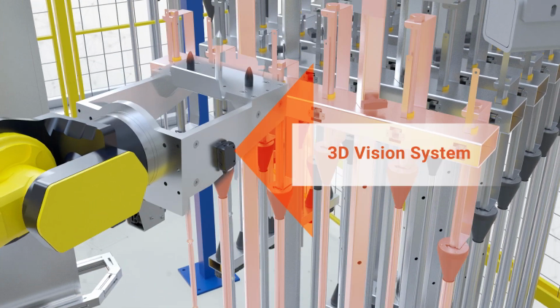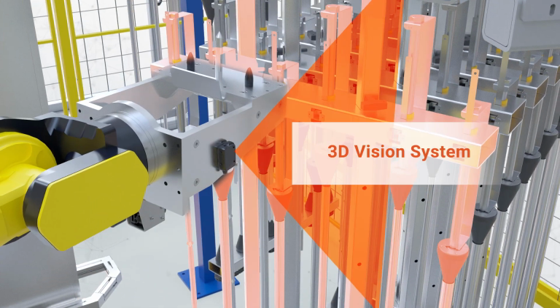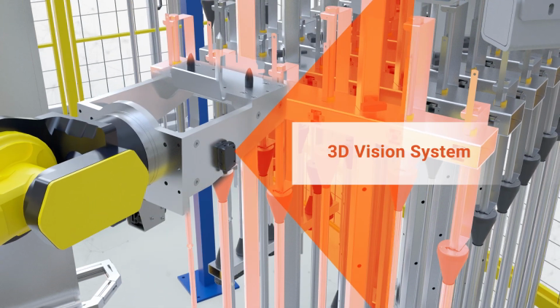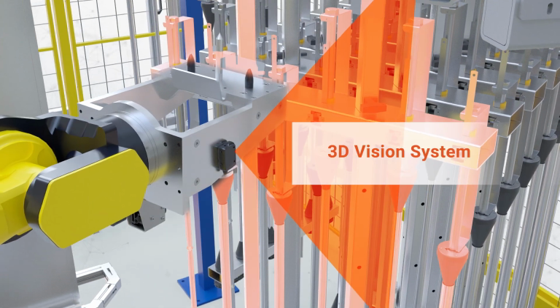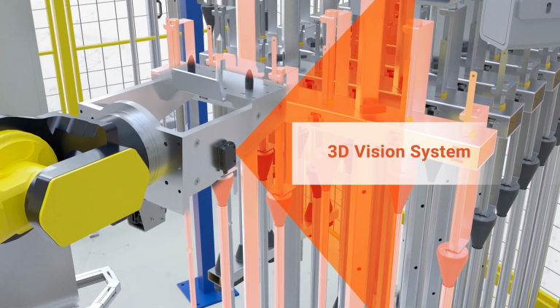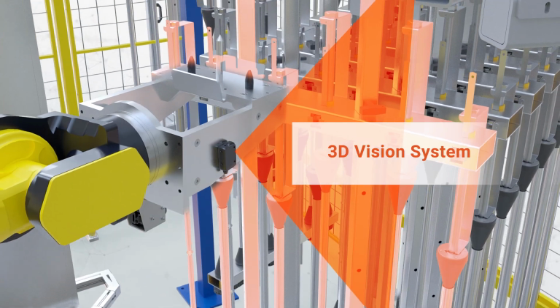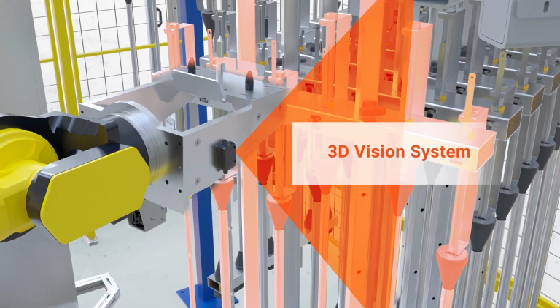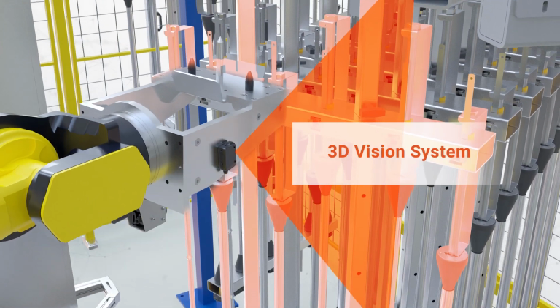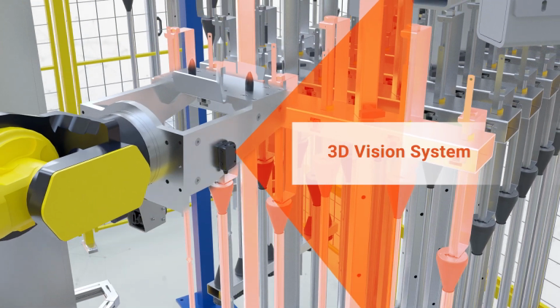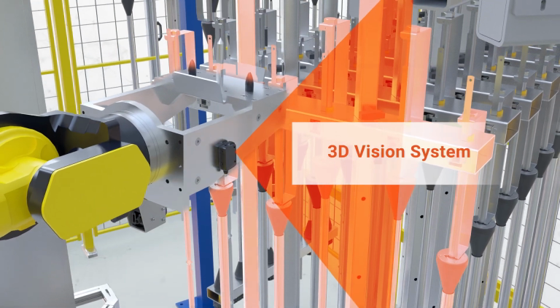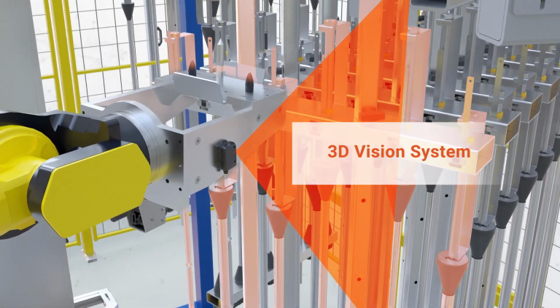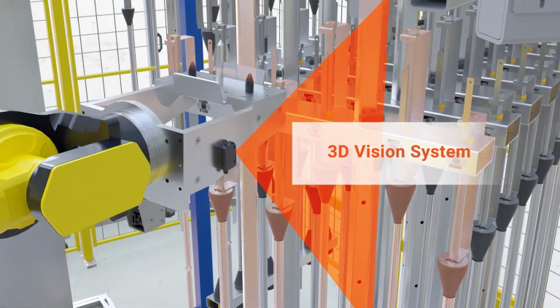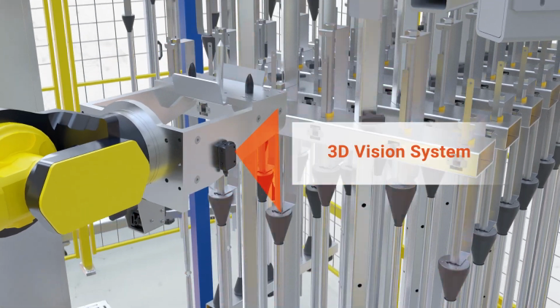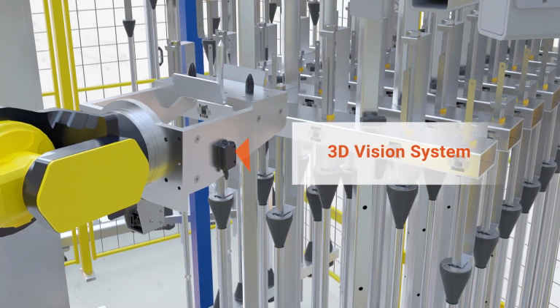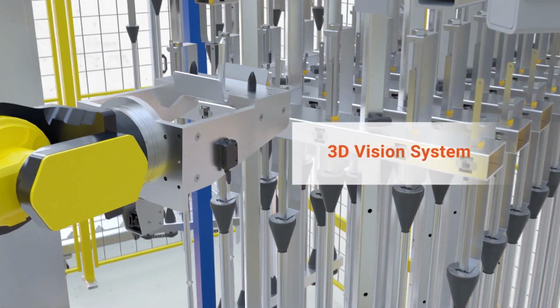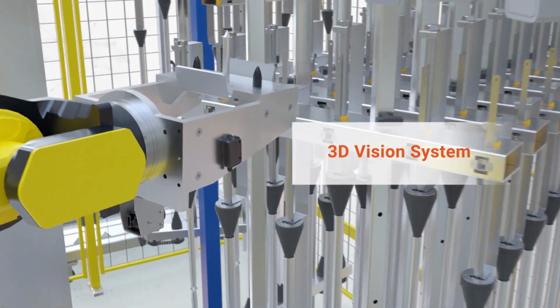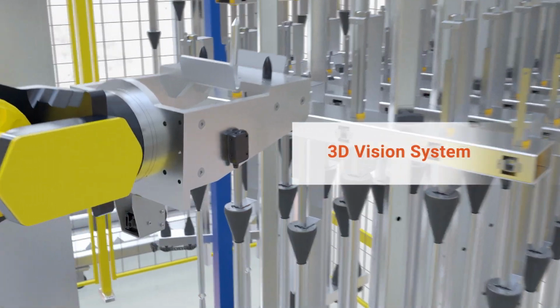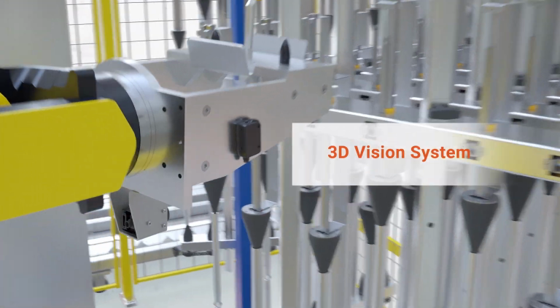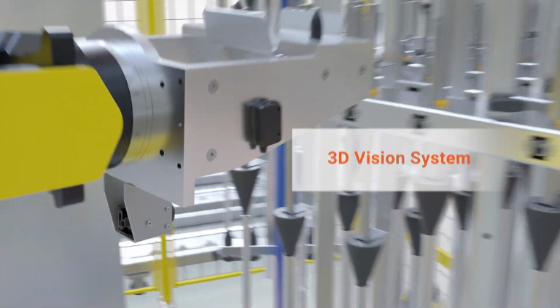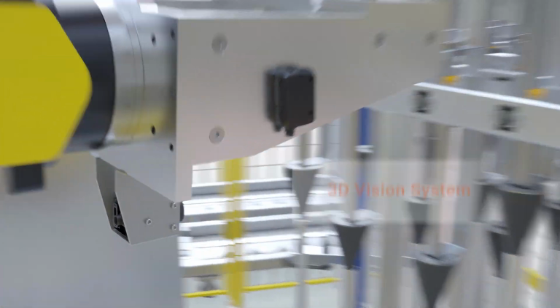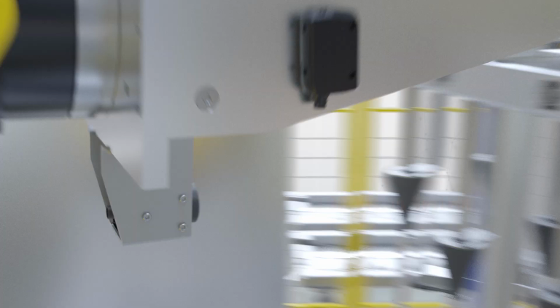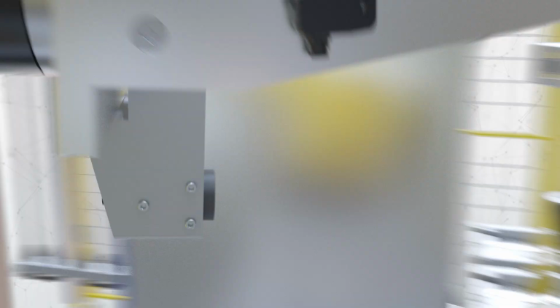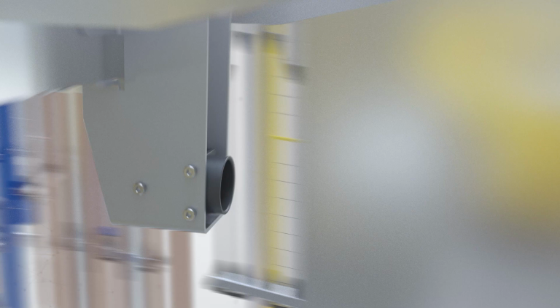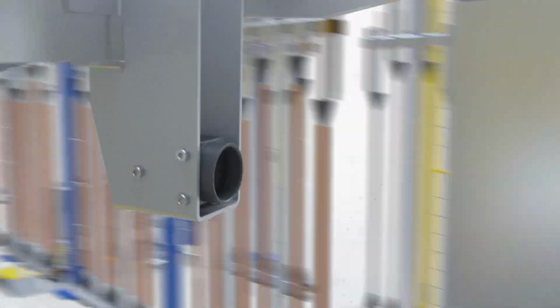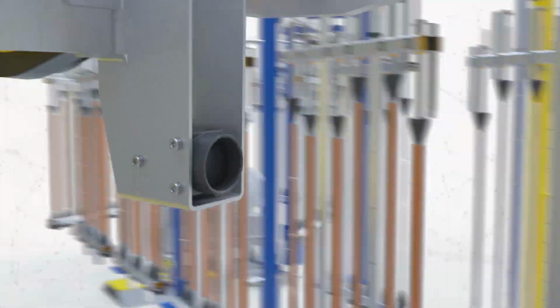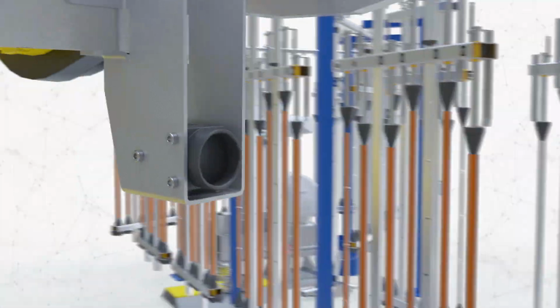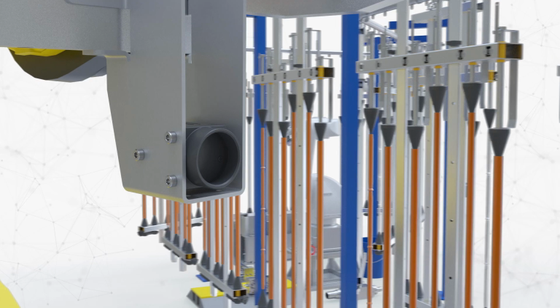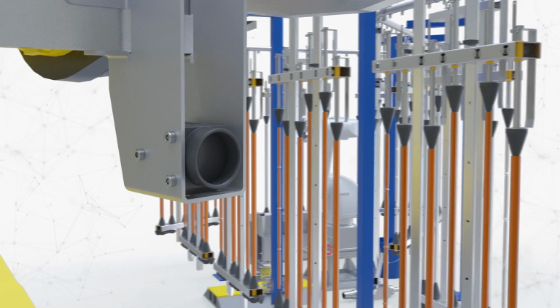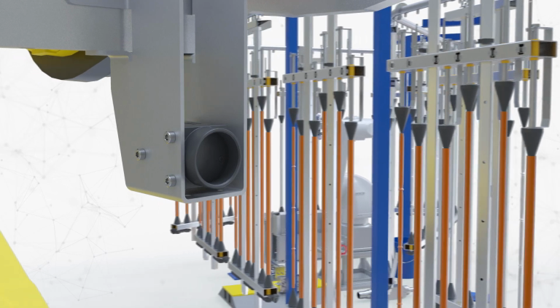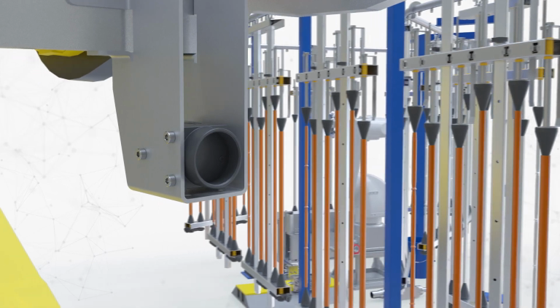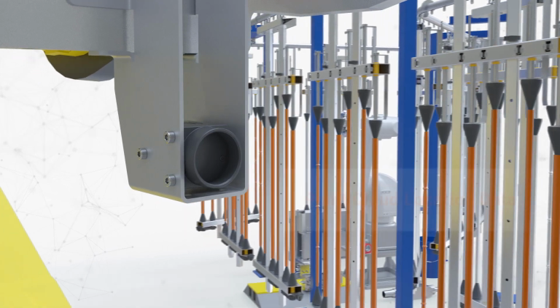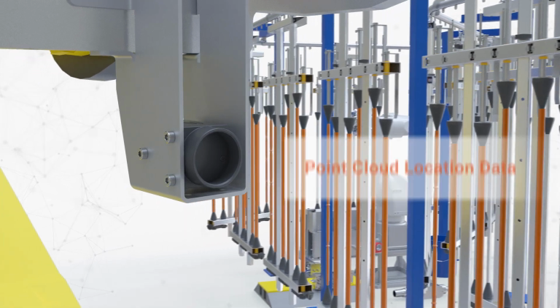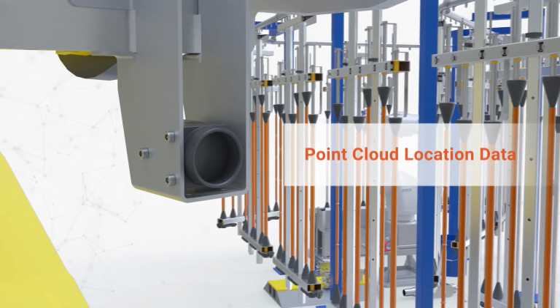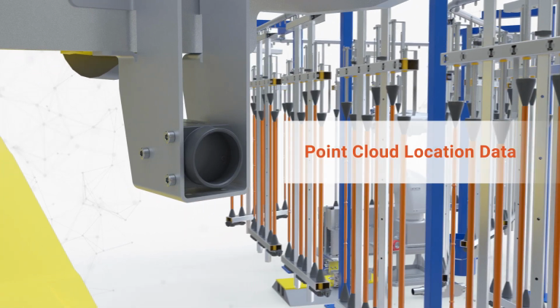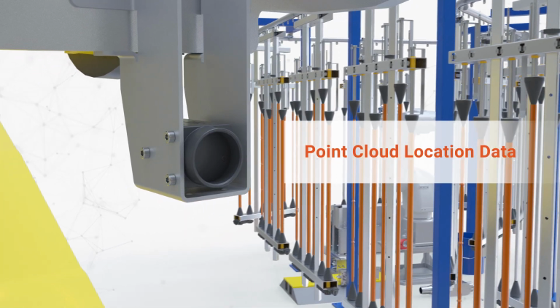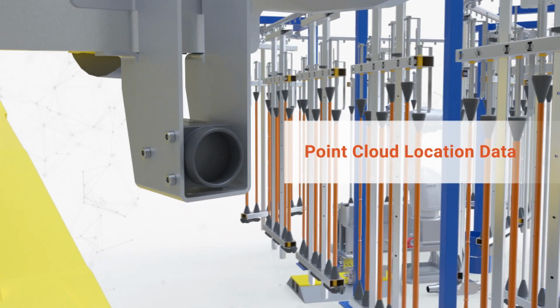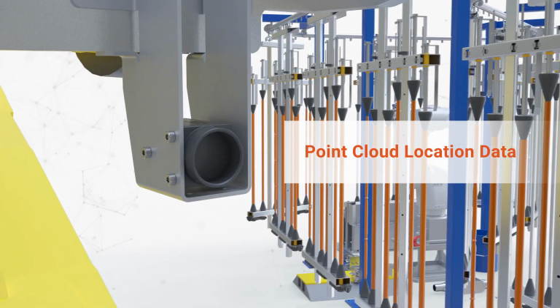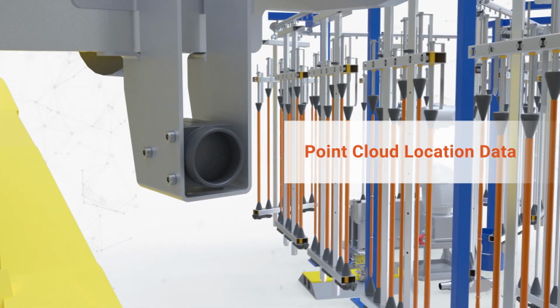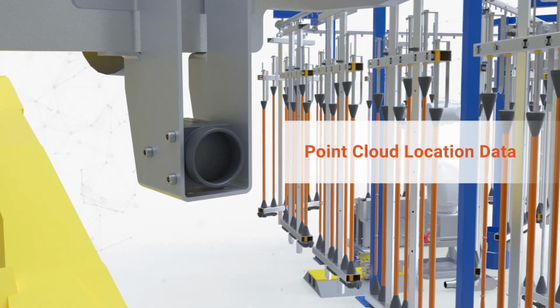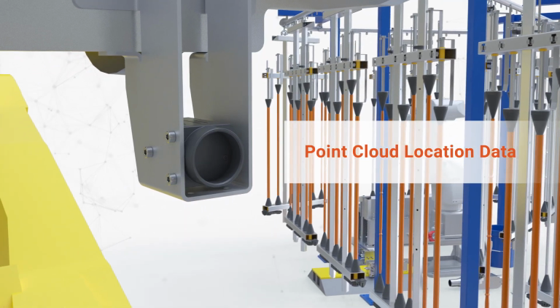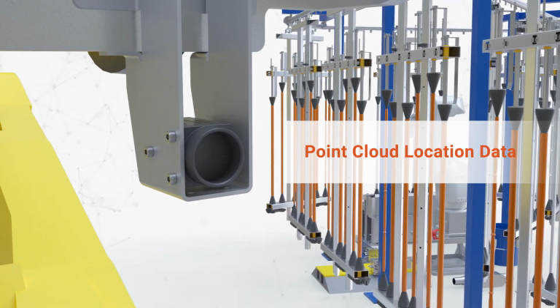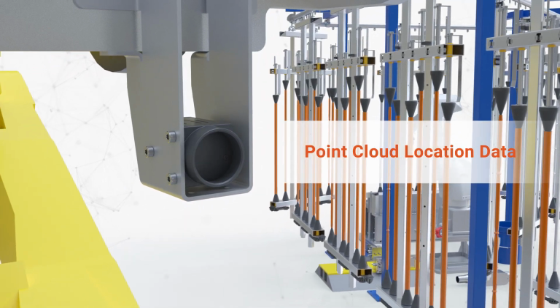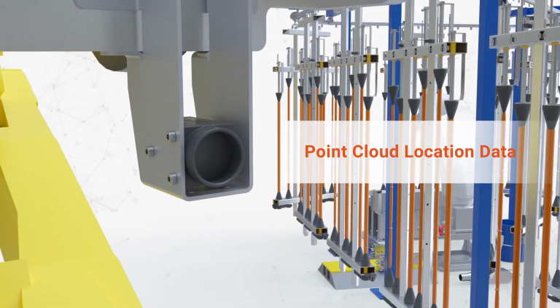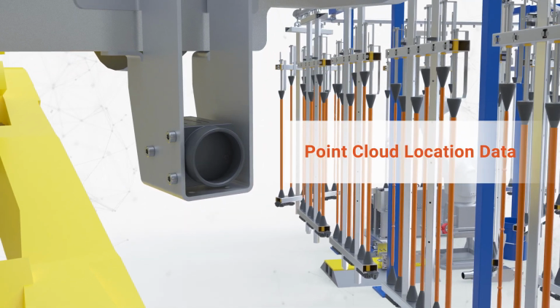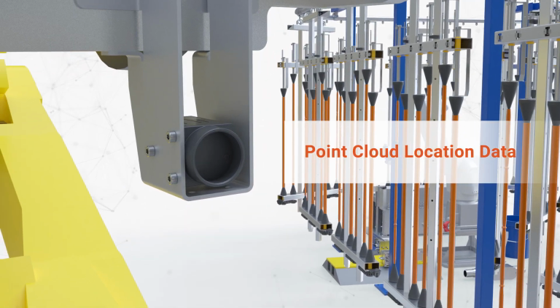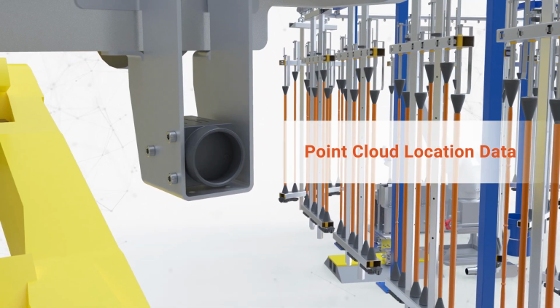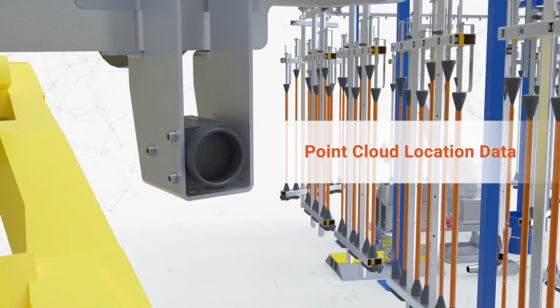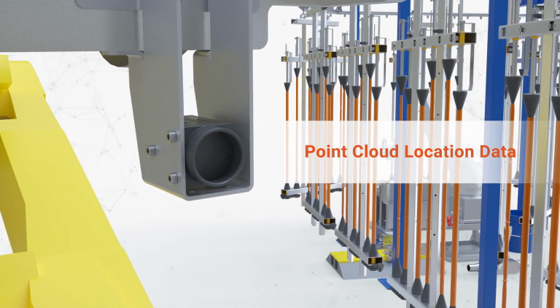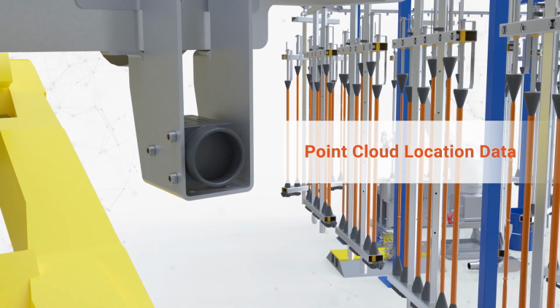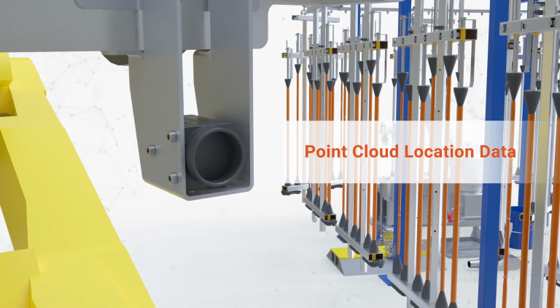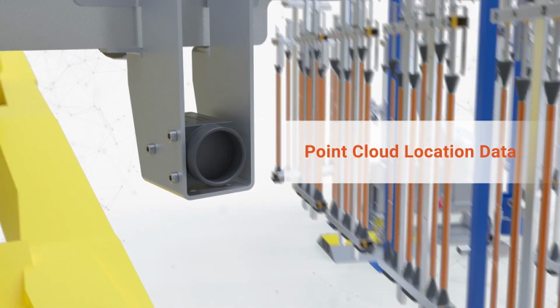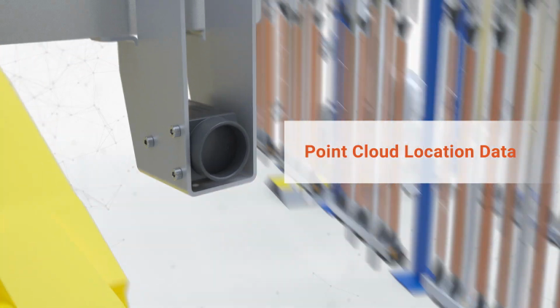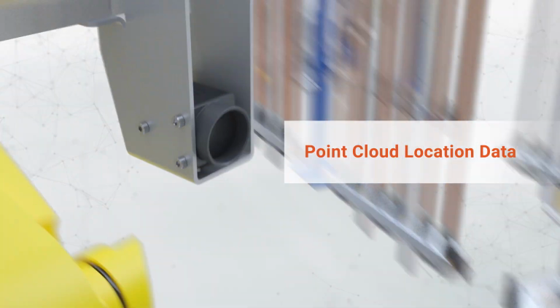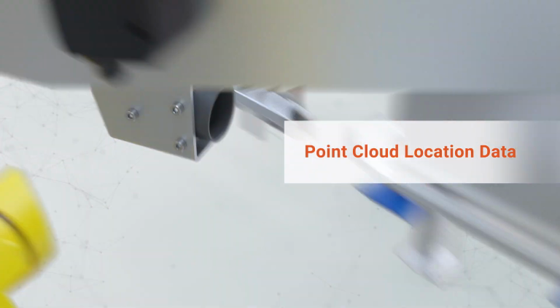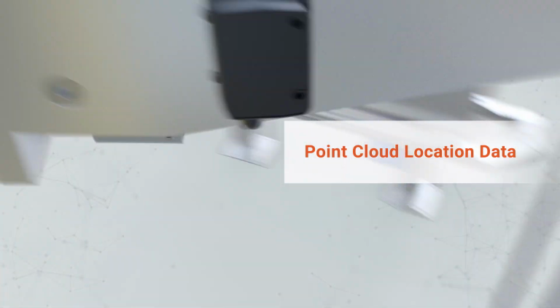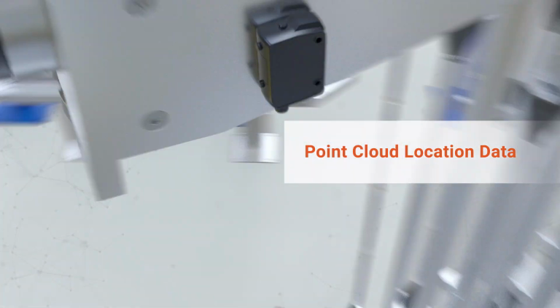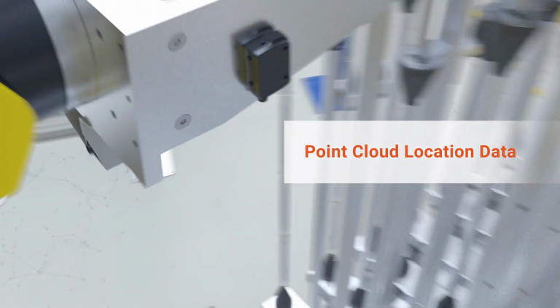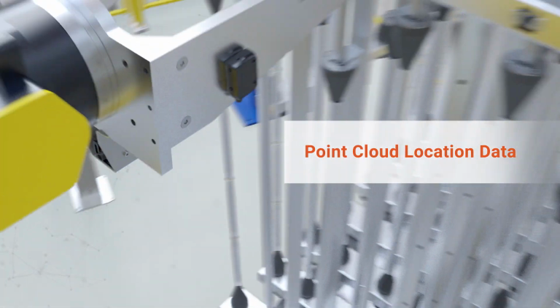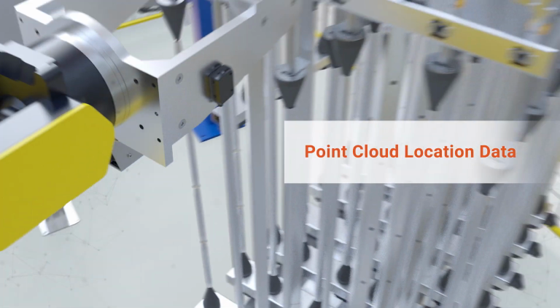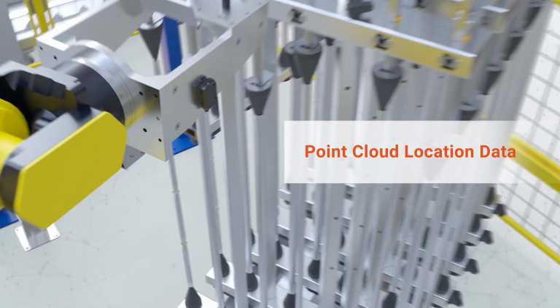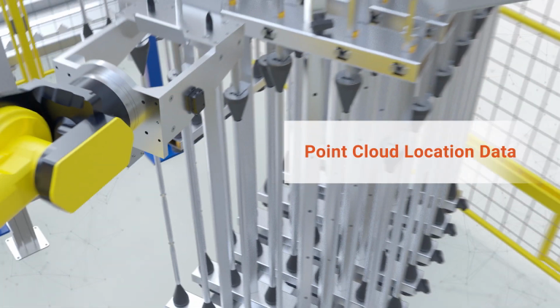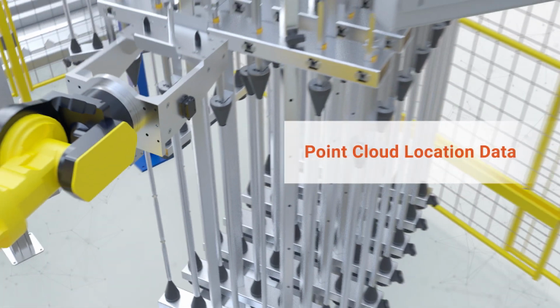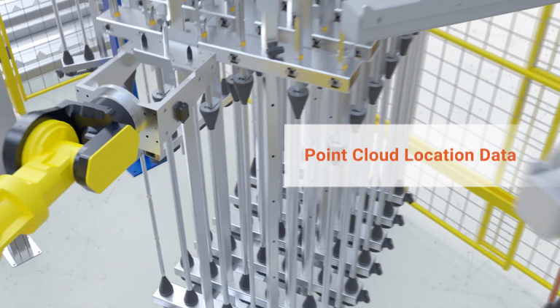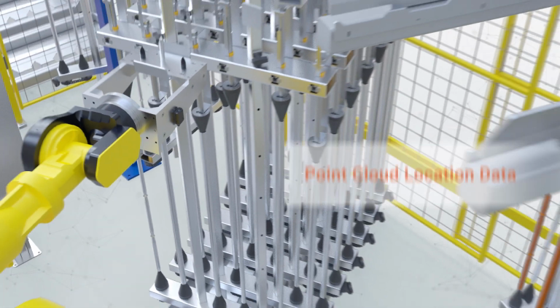A 3D vision system identifies the parts during loading and tracks them to the paint robot to load part-specific paint paths.